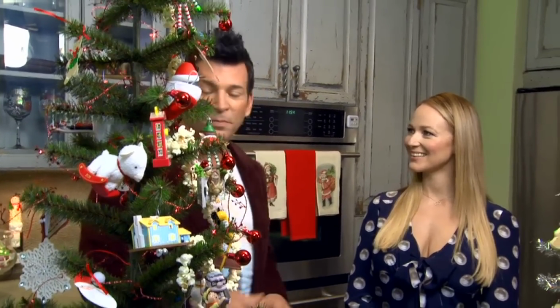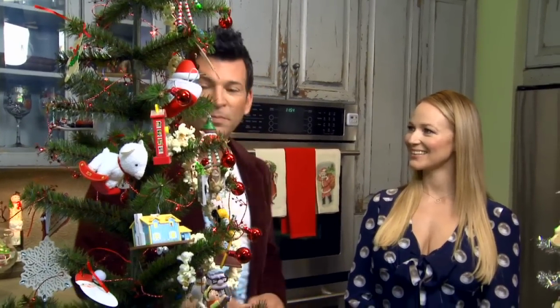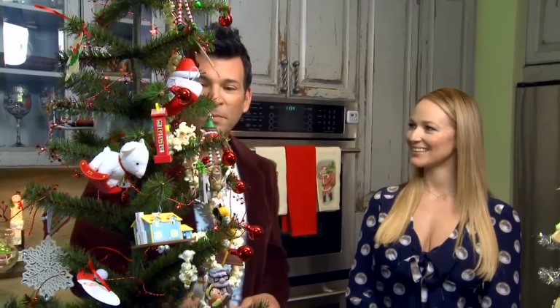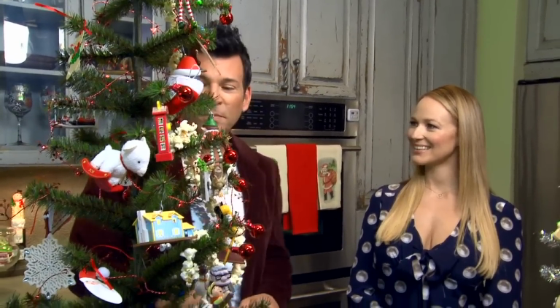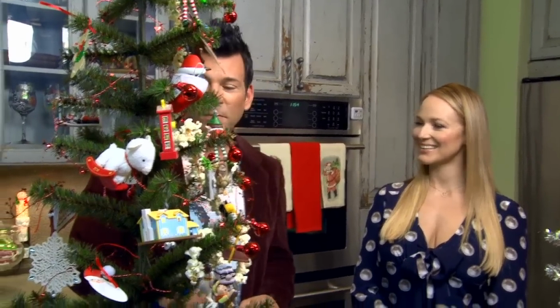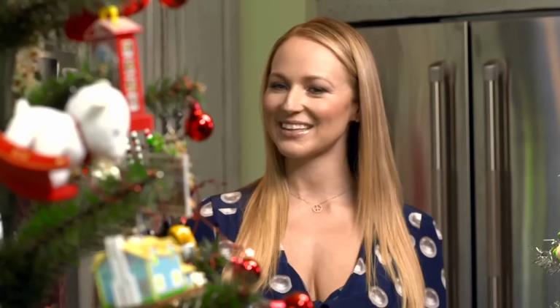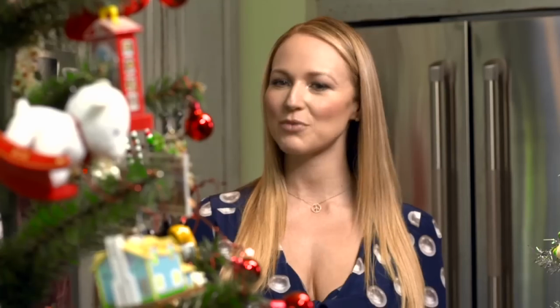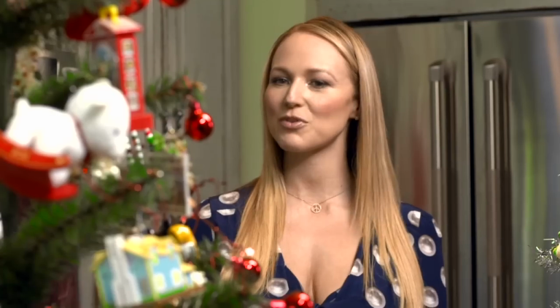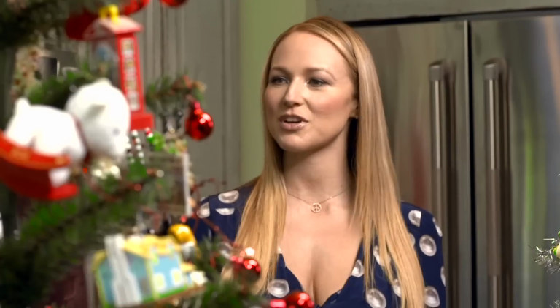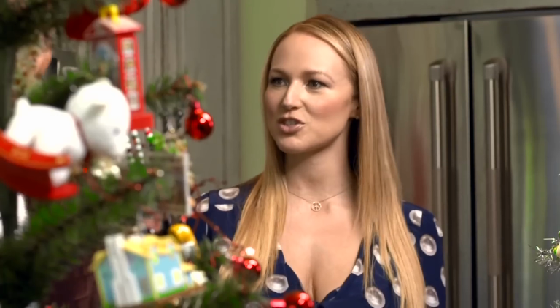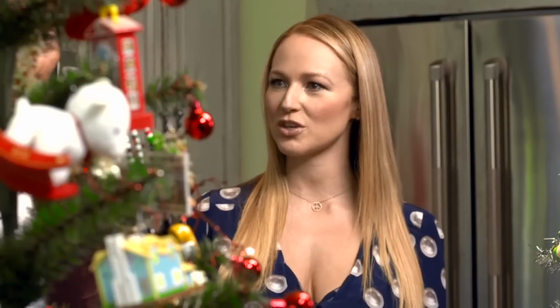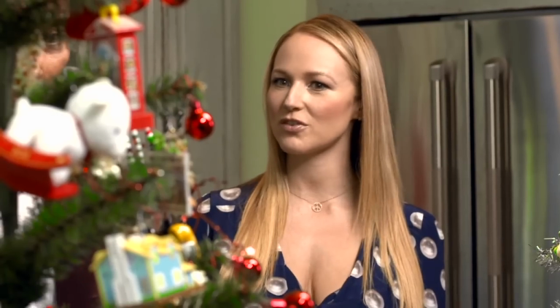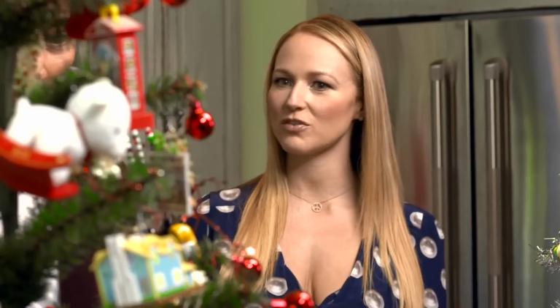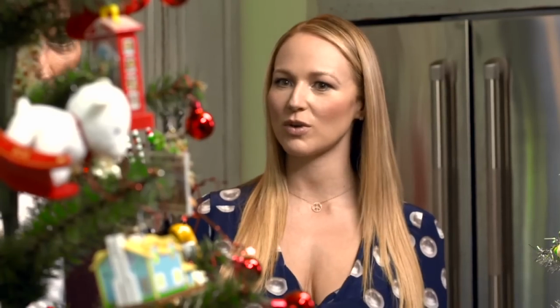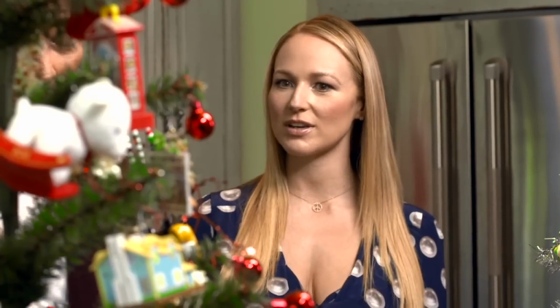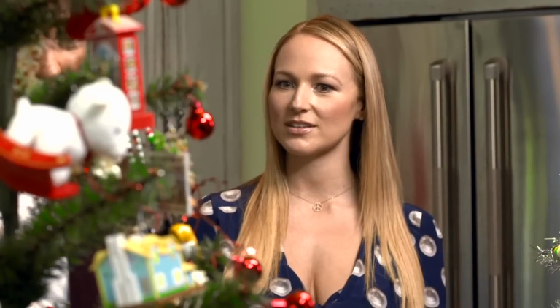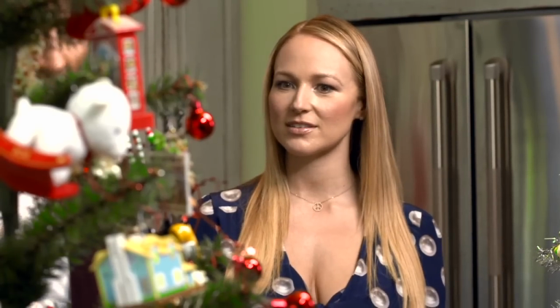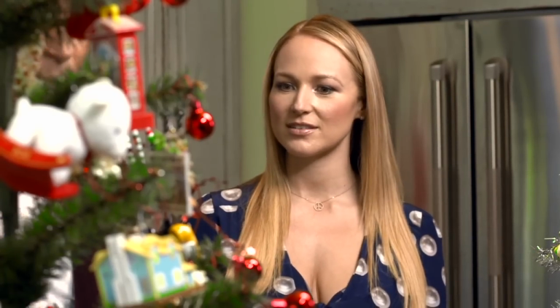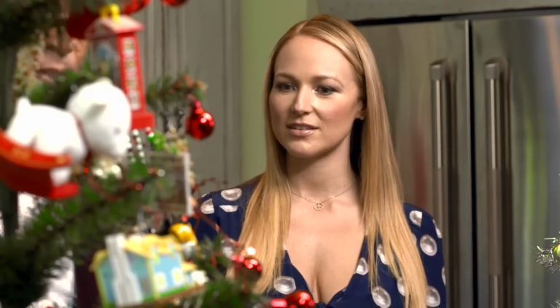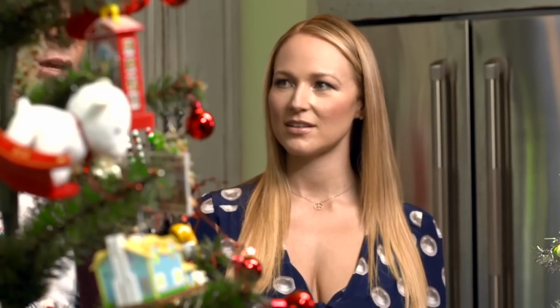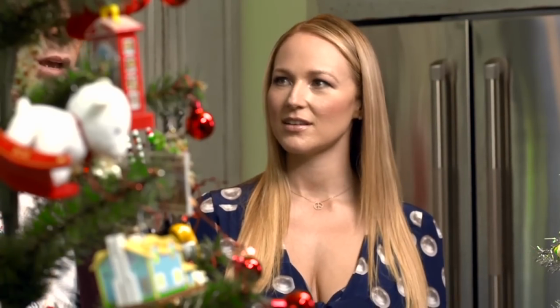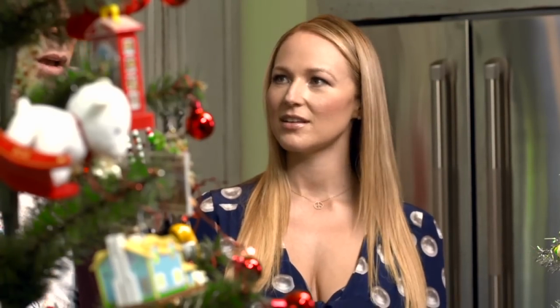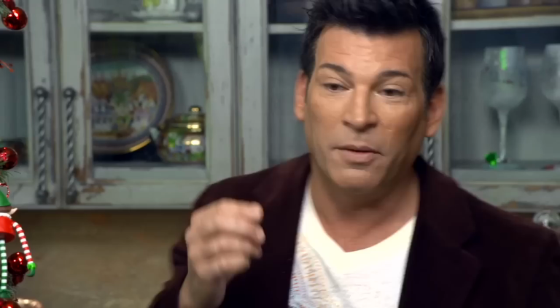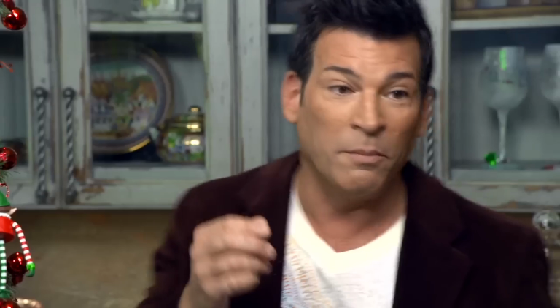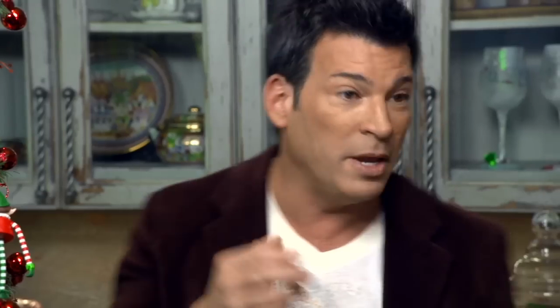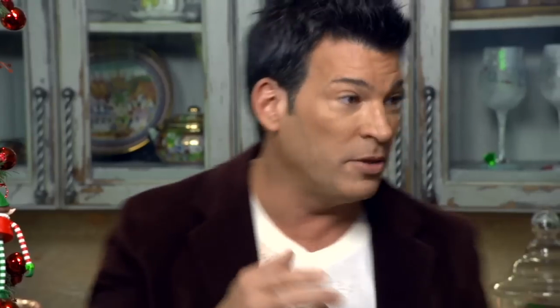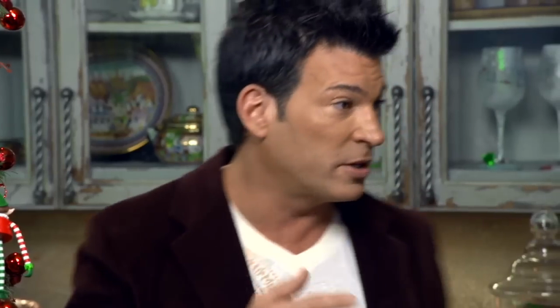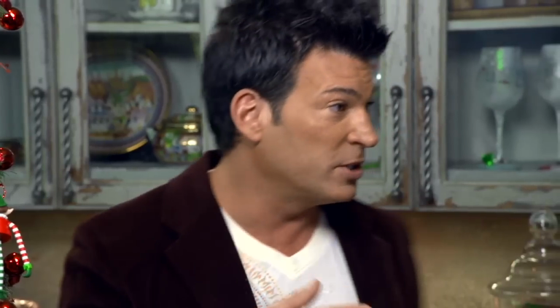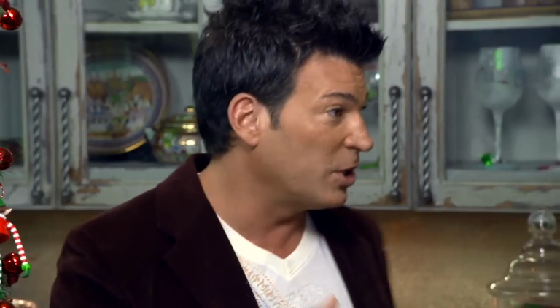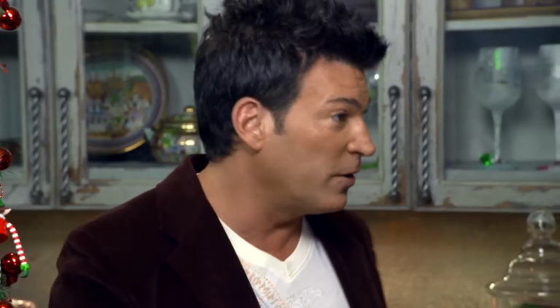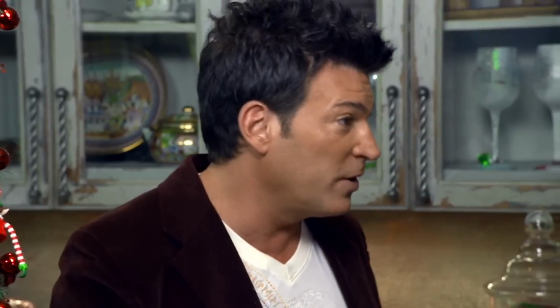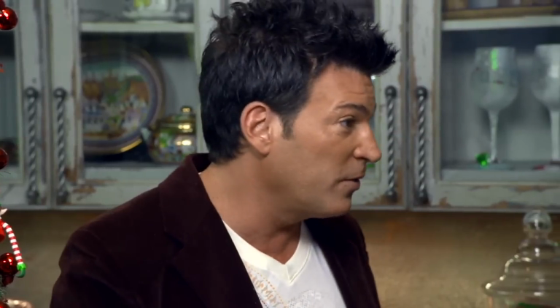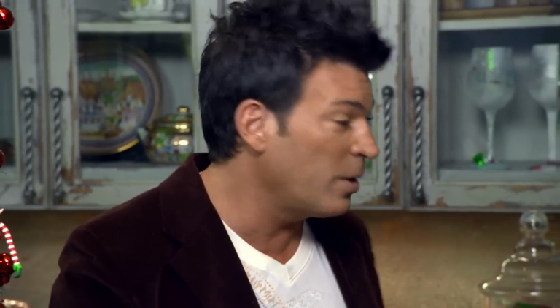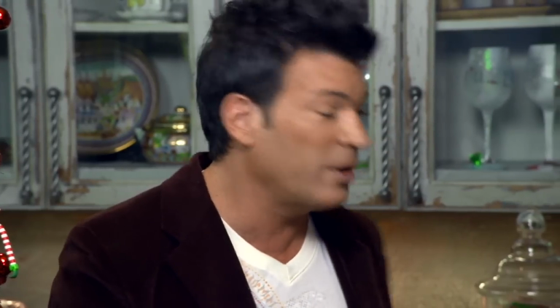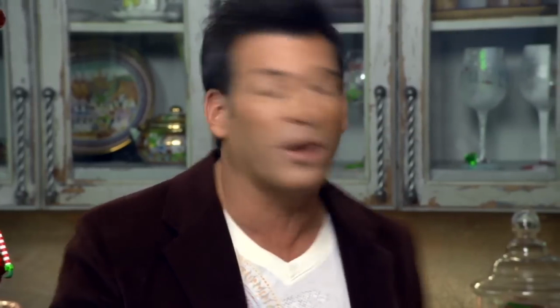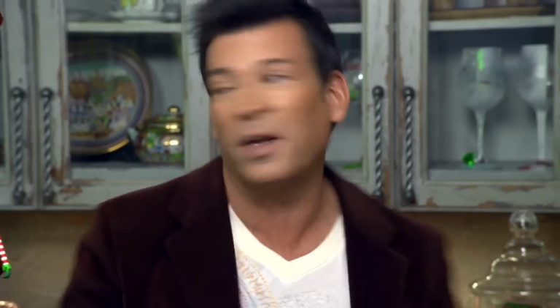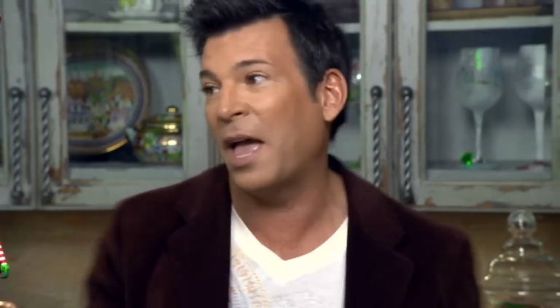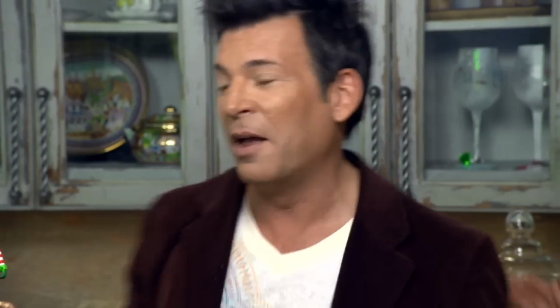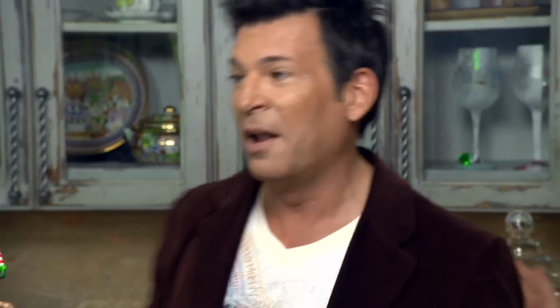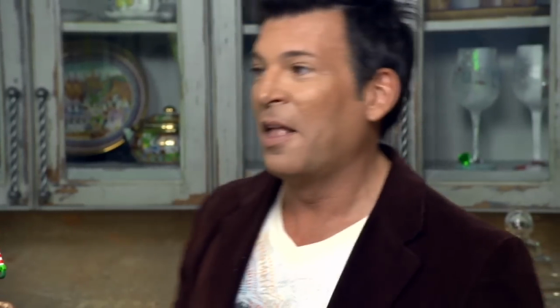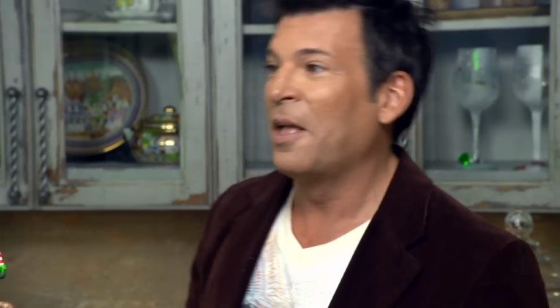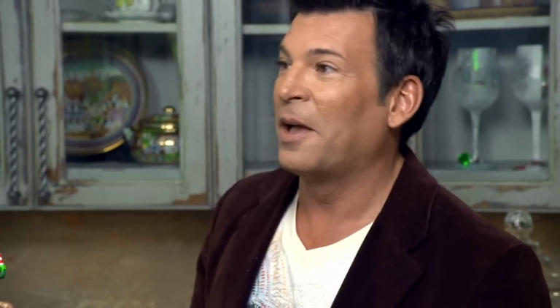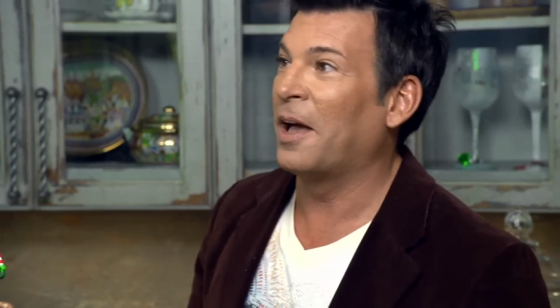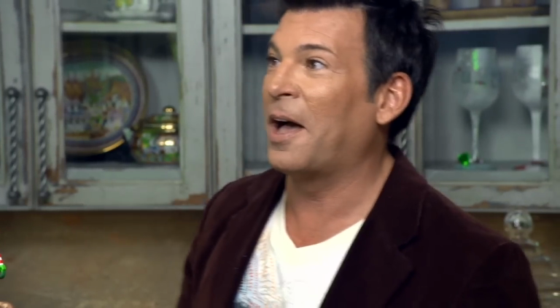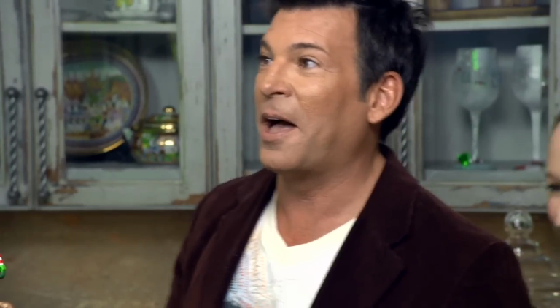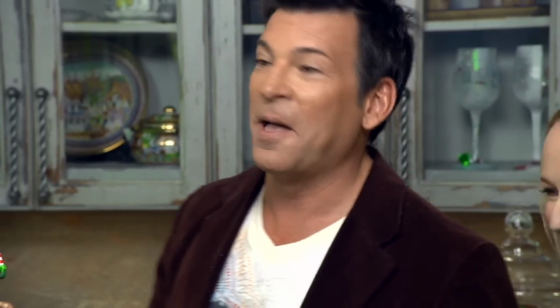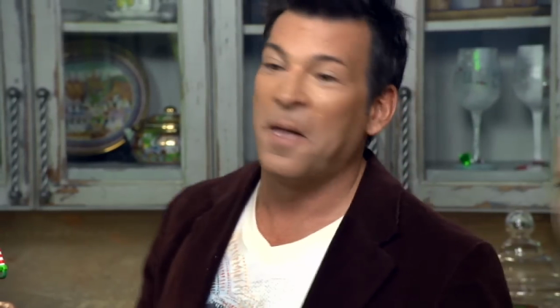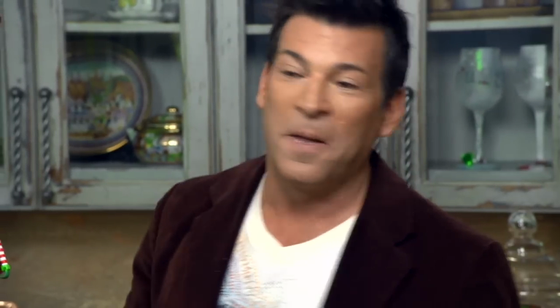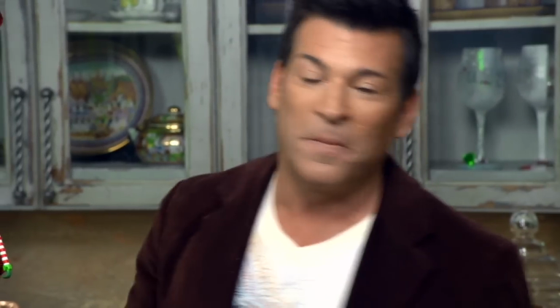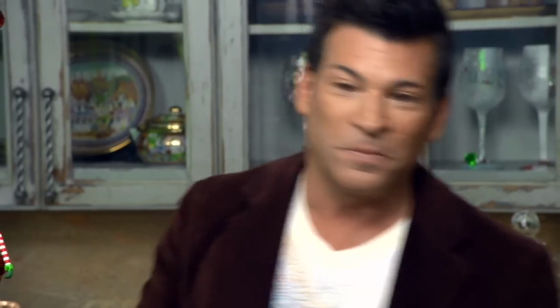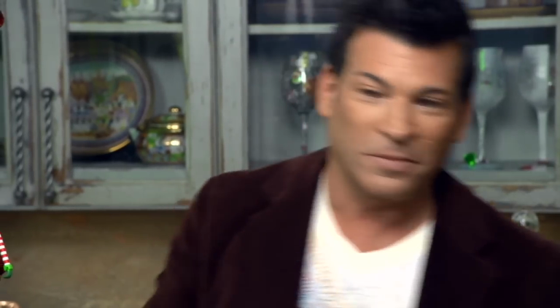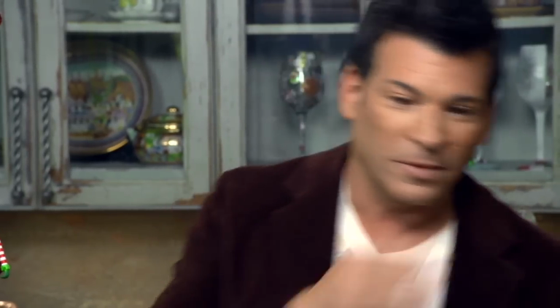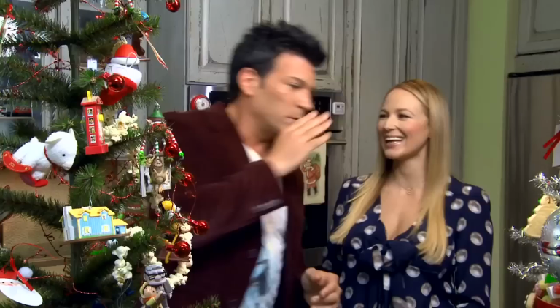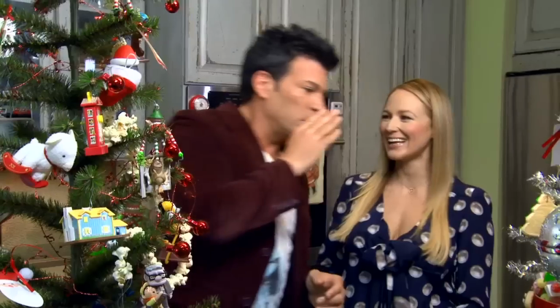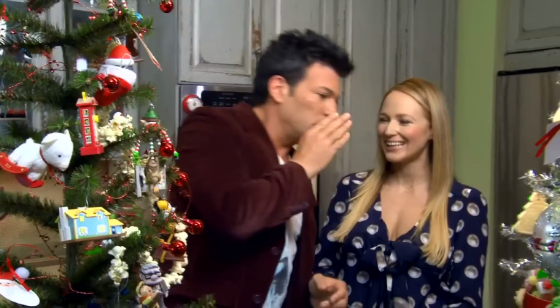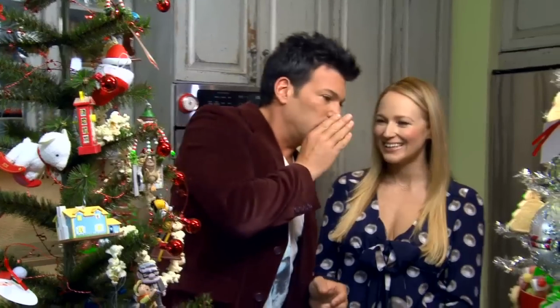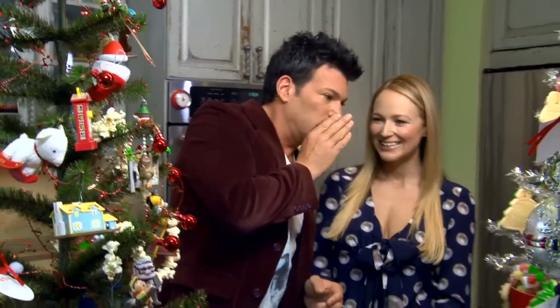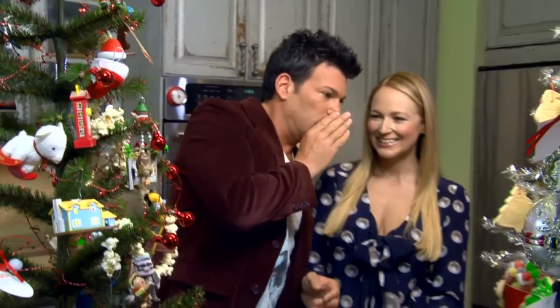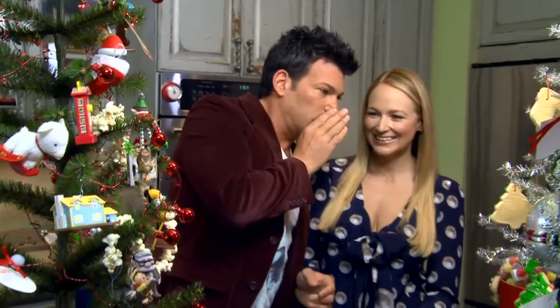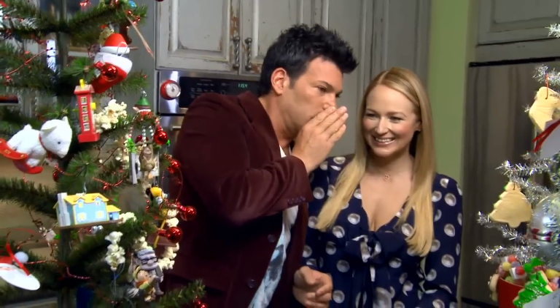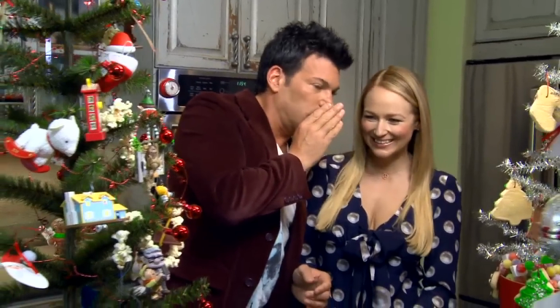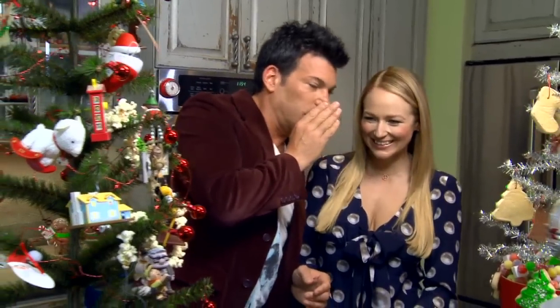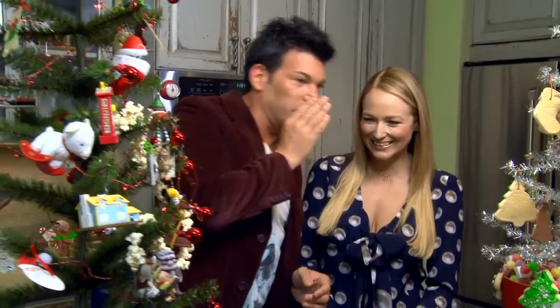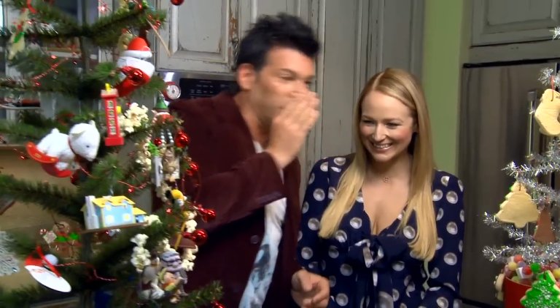Yeah, you were the conservative one. Me, the conservative one? I was real conservative.